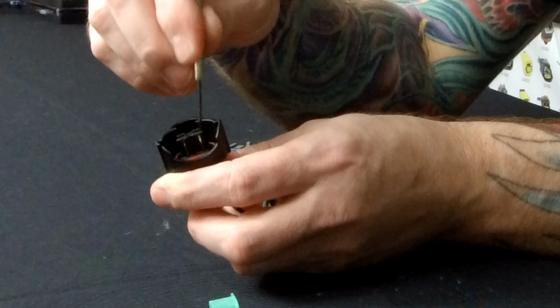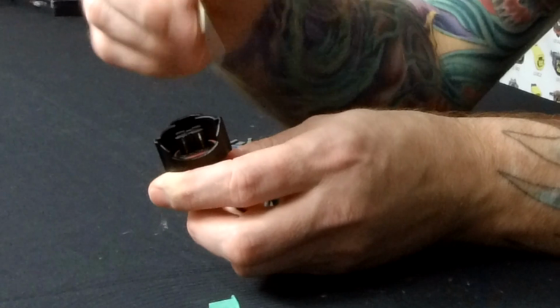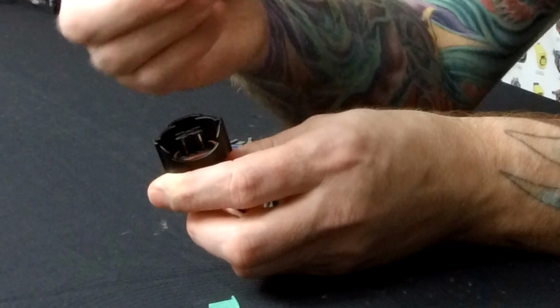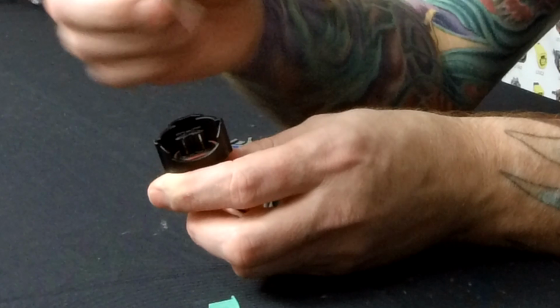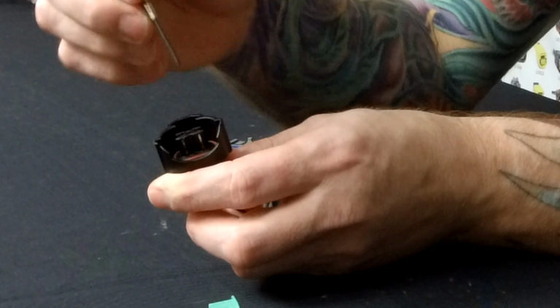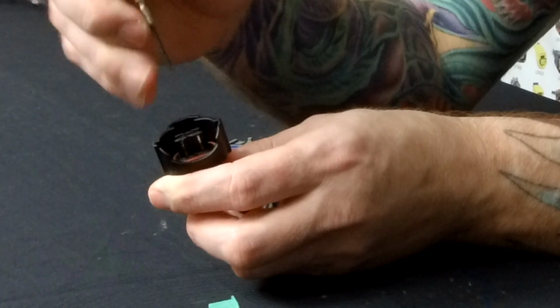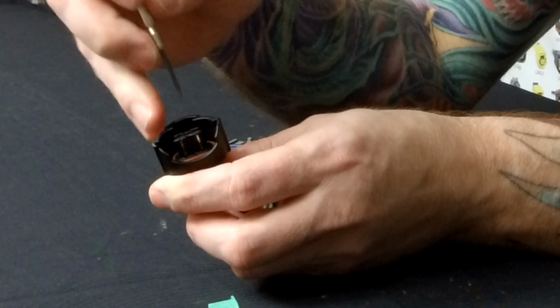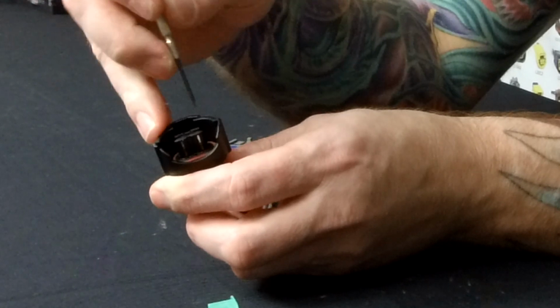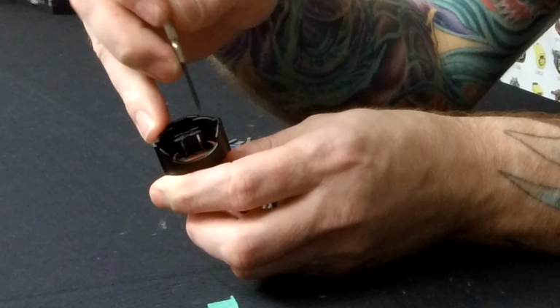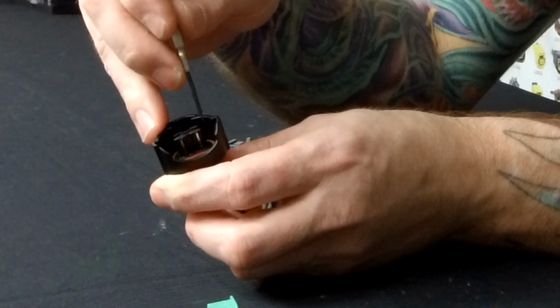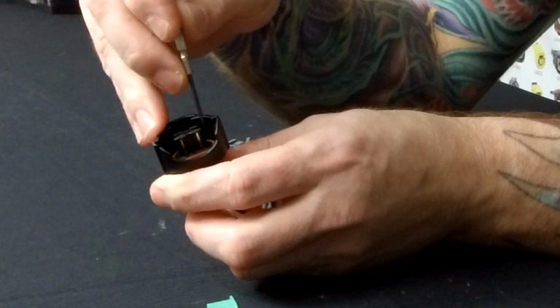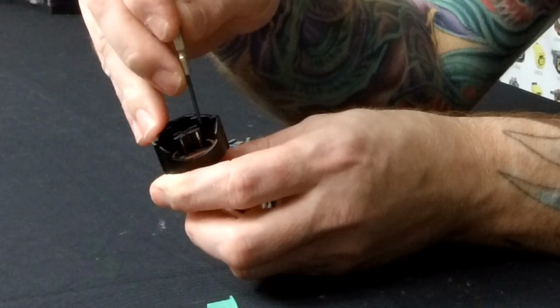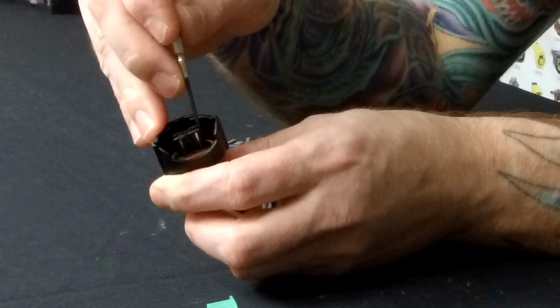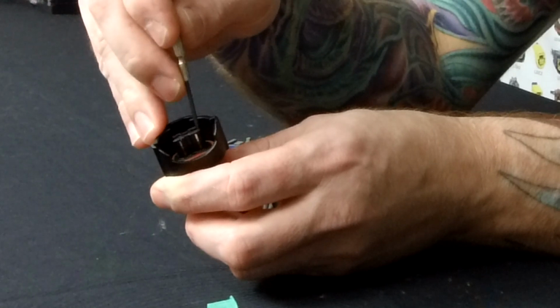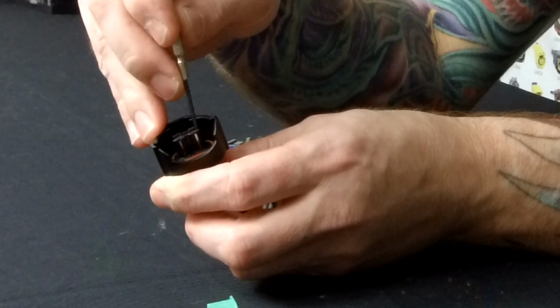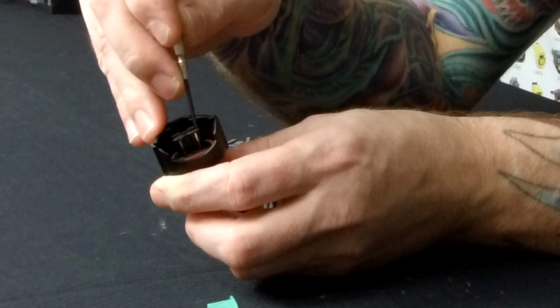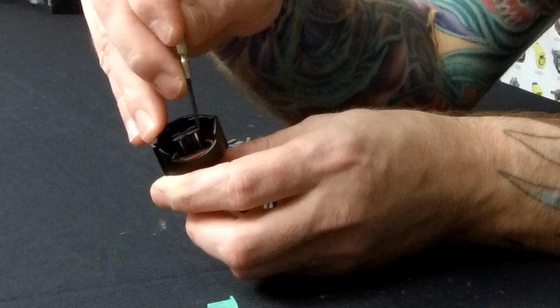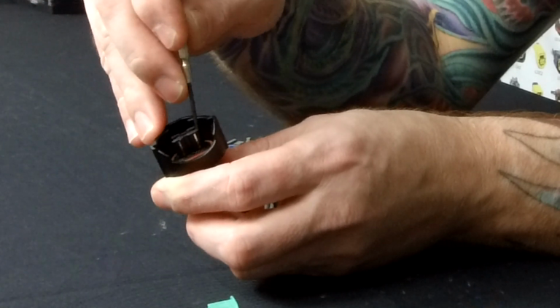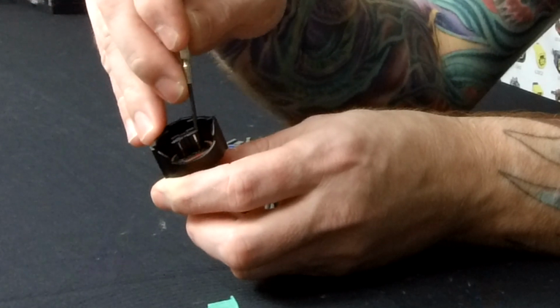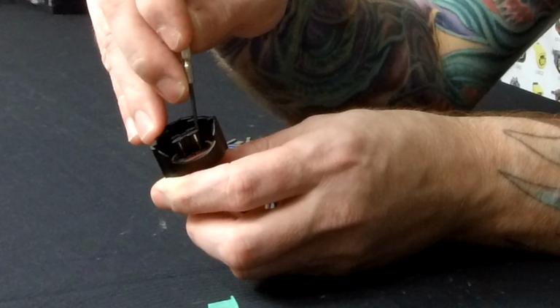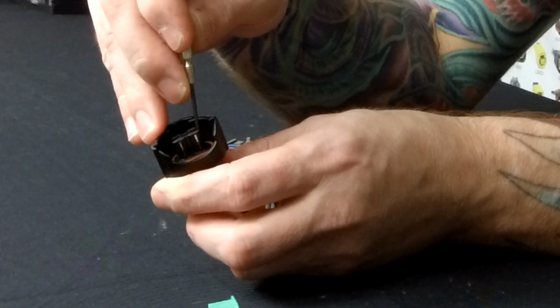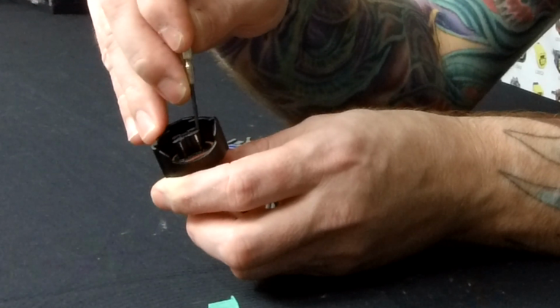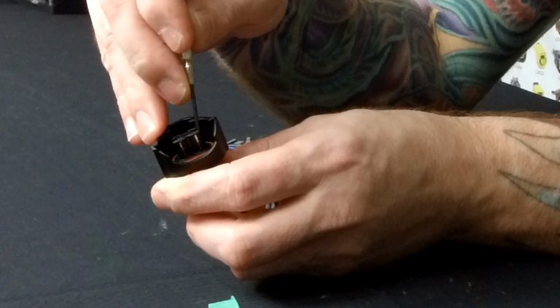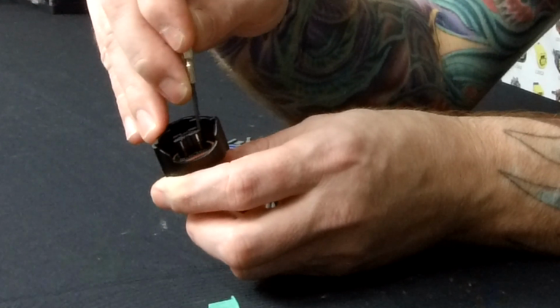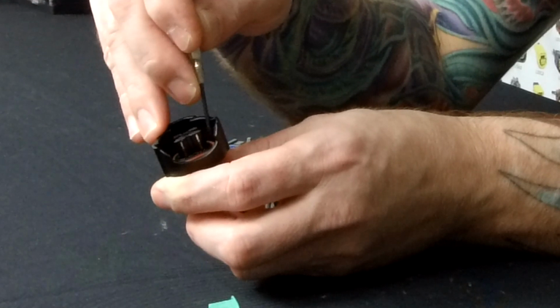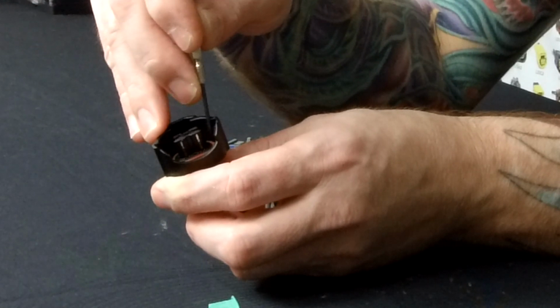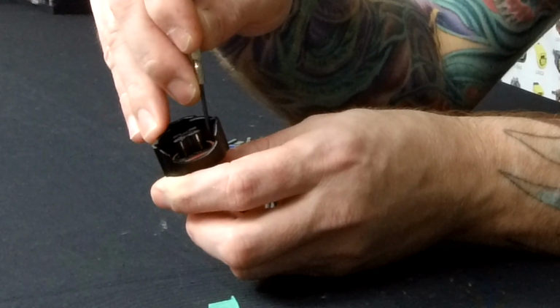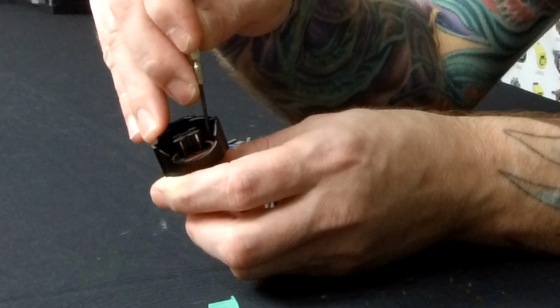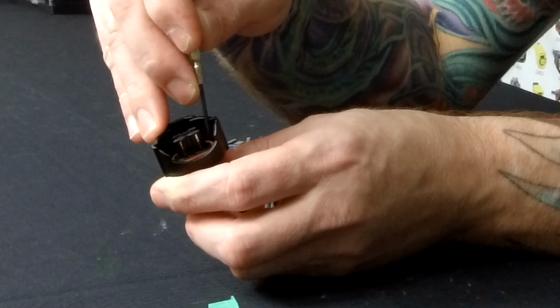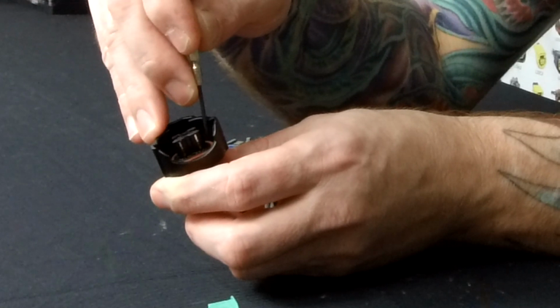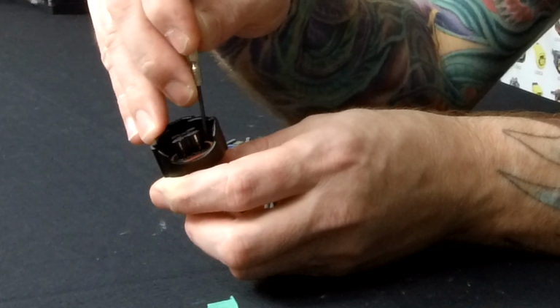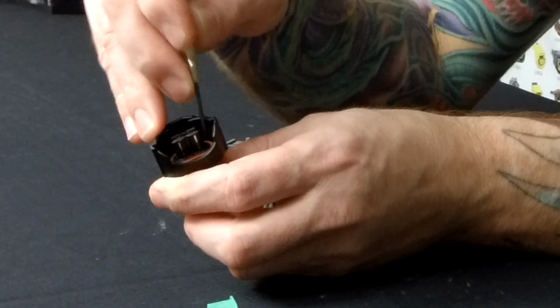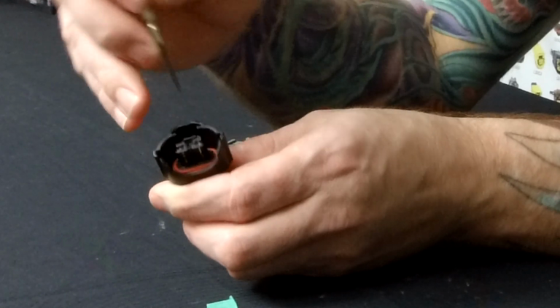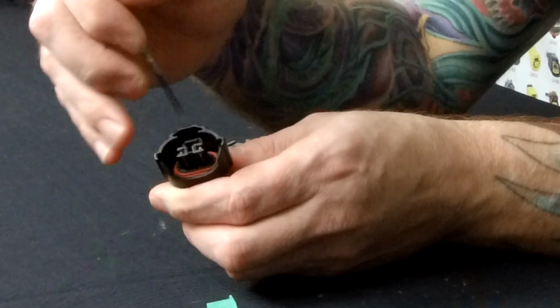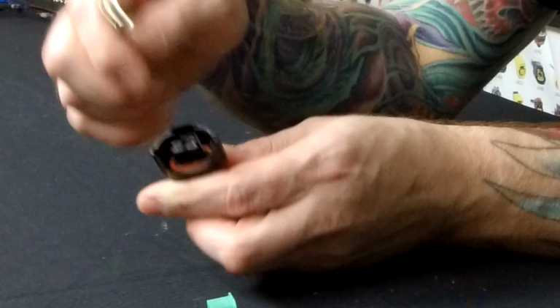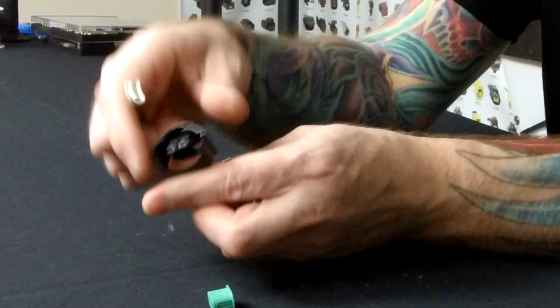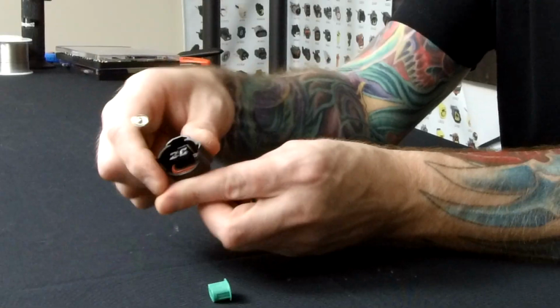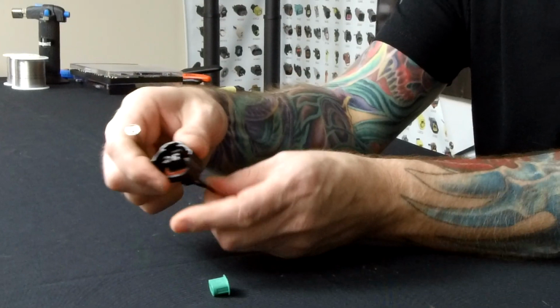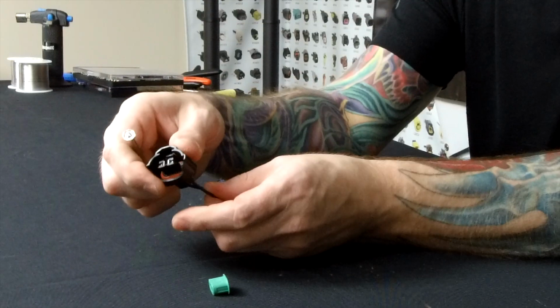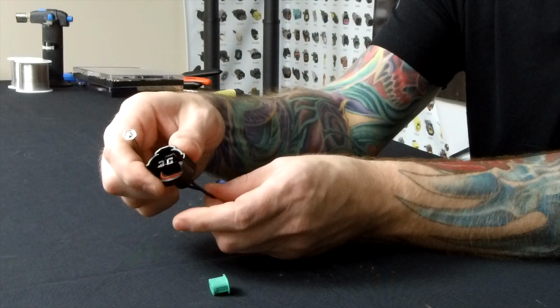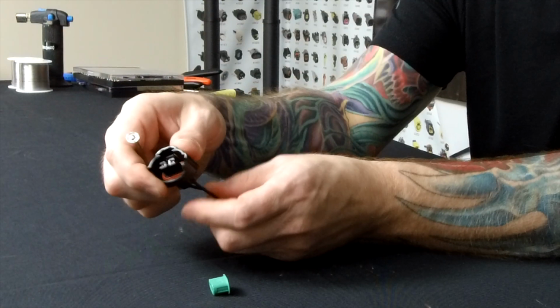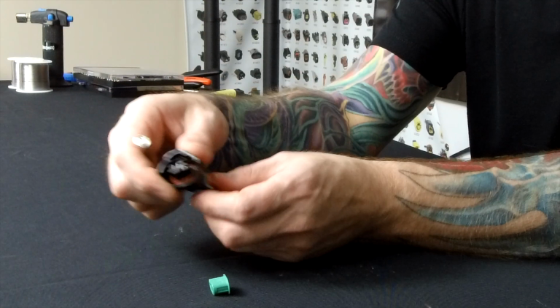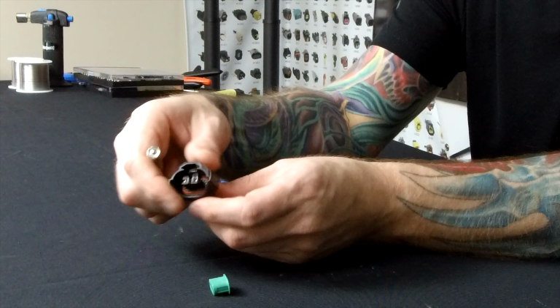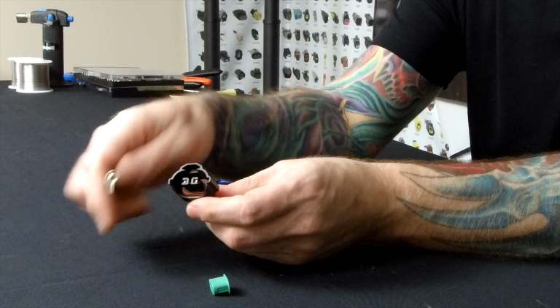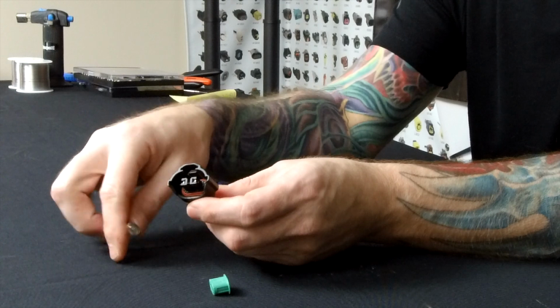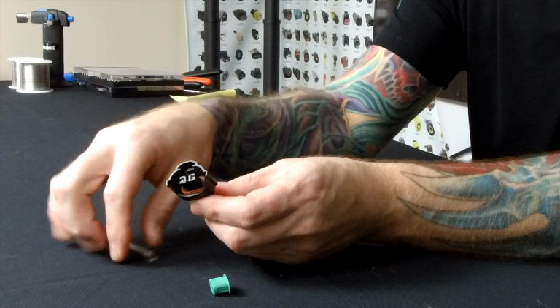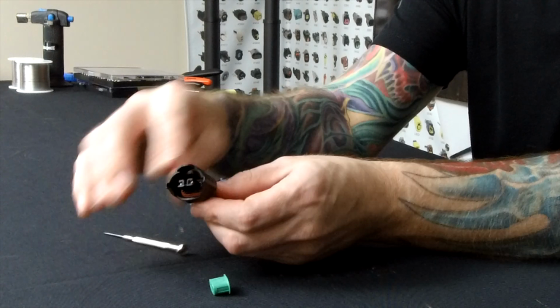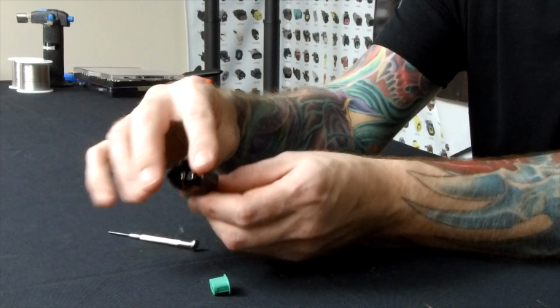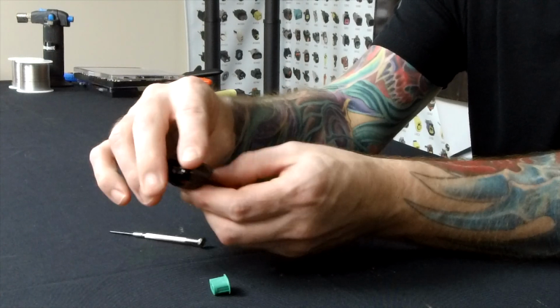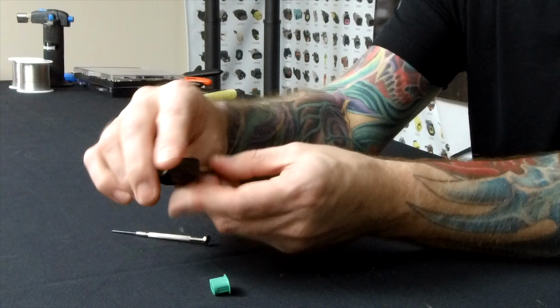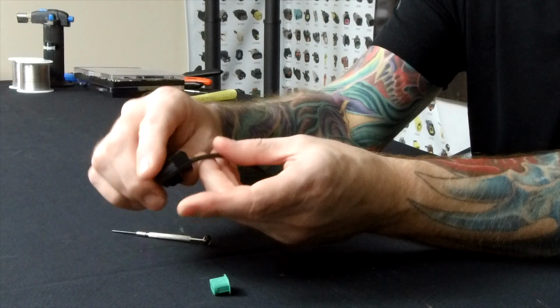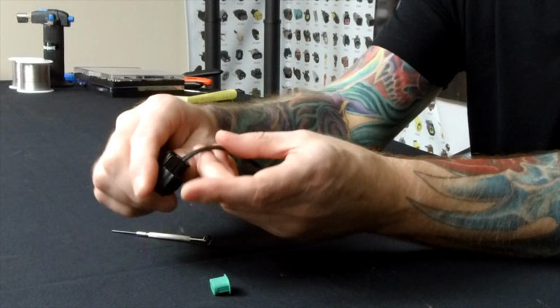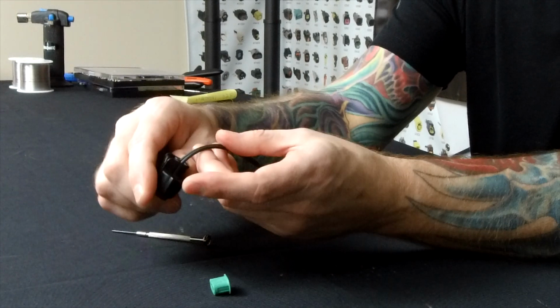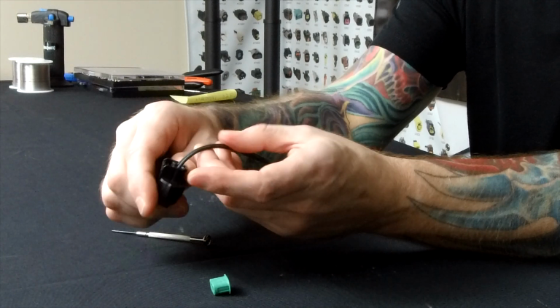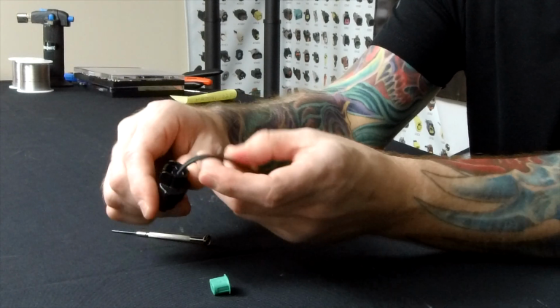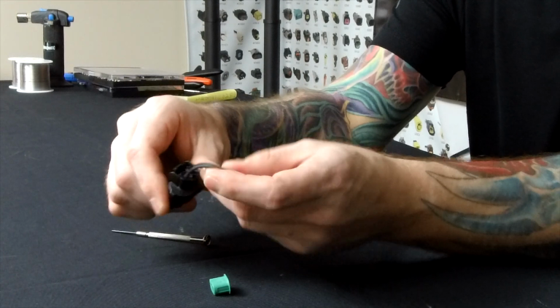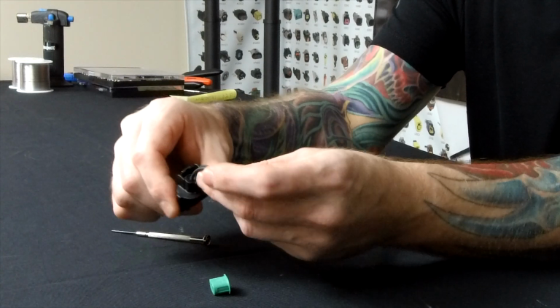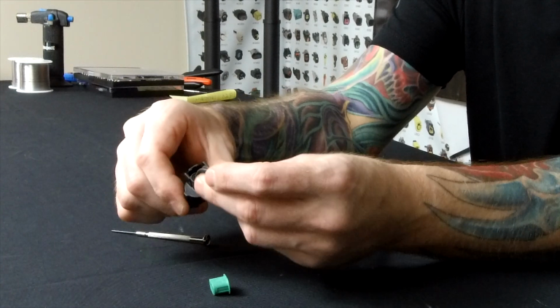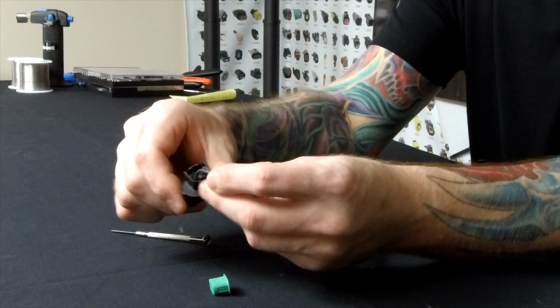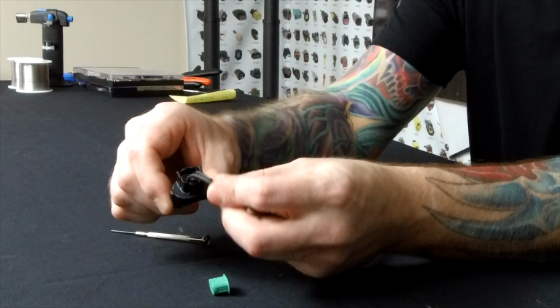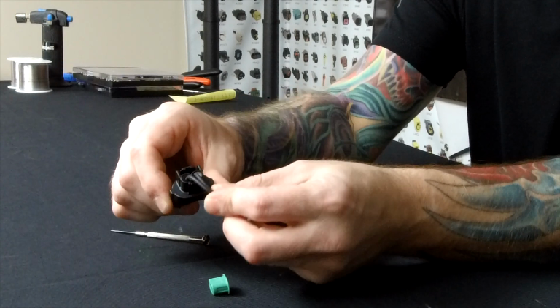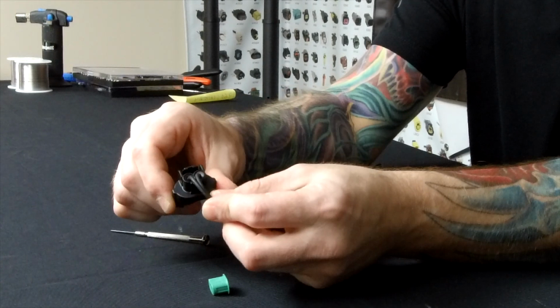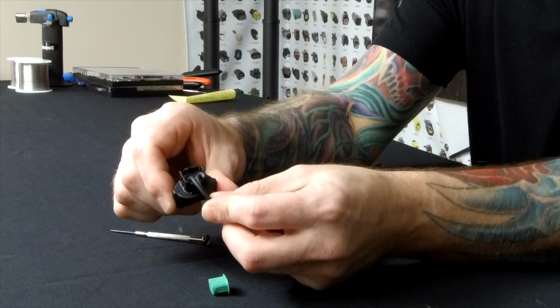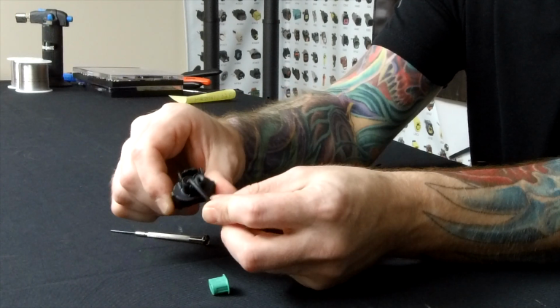This screwdriver's a little big, so I'm not going to actually remove them, but you'll slide down, lift up the catch, and pull that wire right out. Same deal as the other ones.